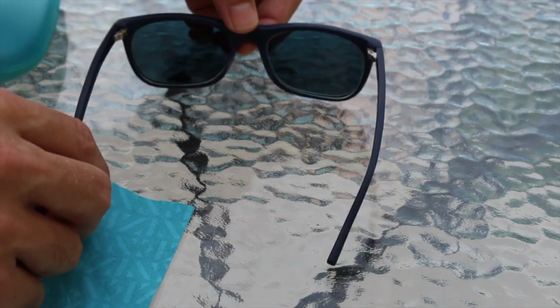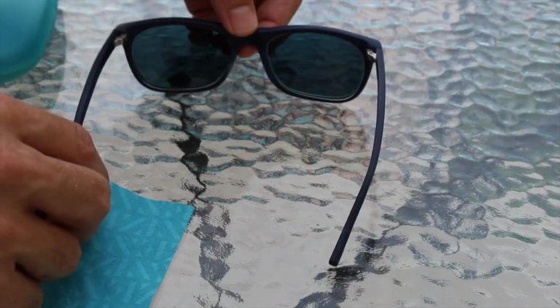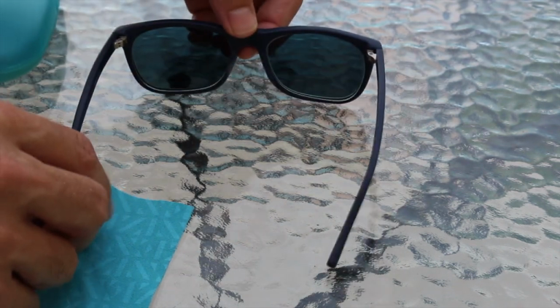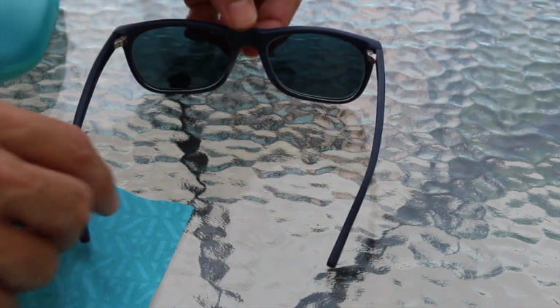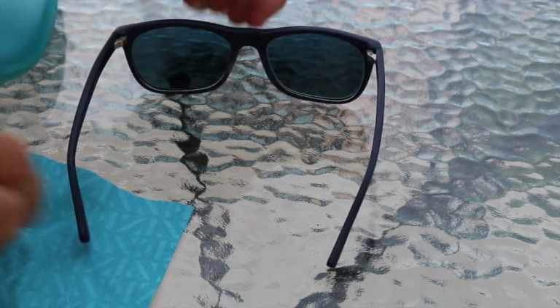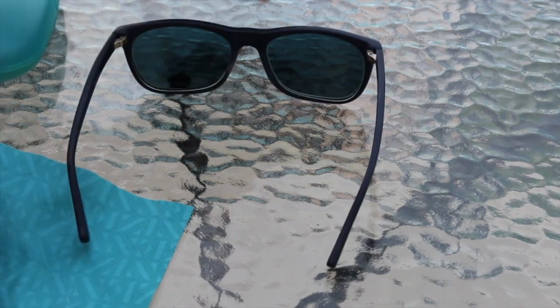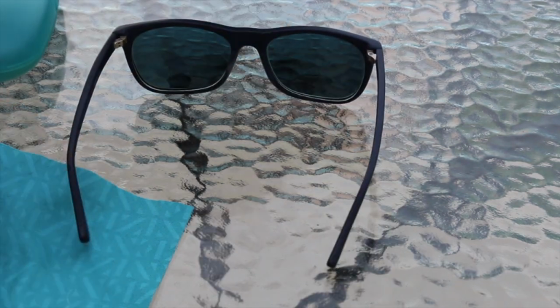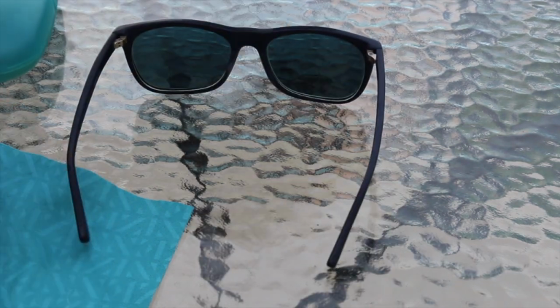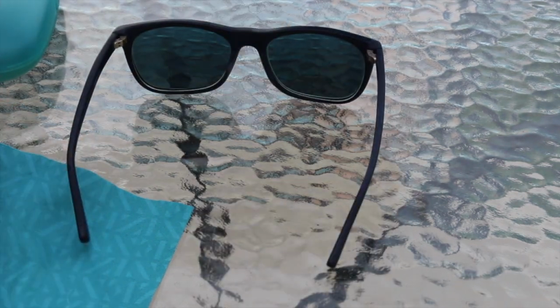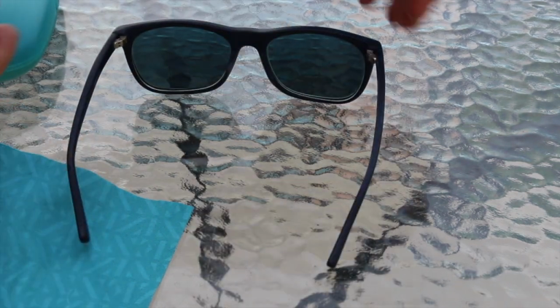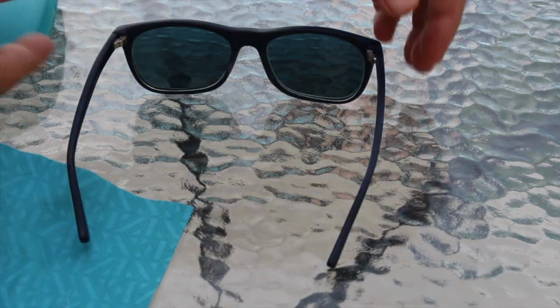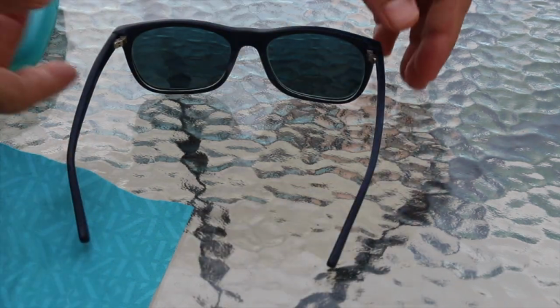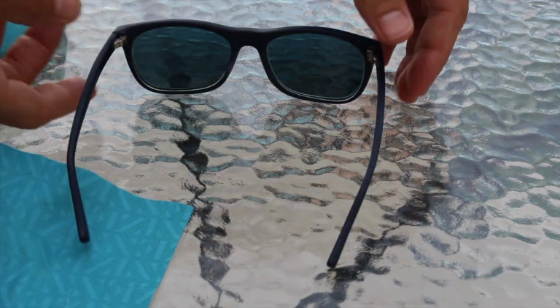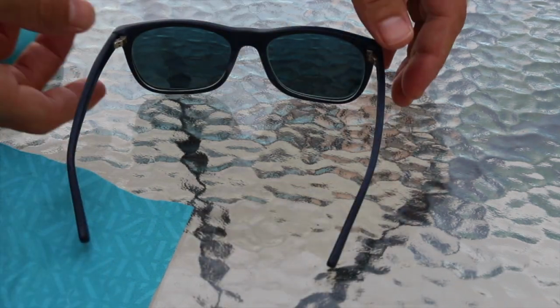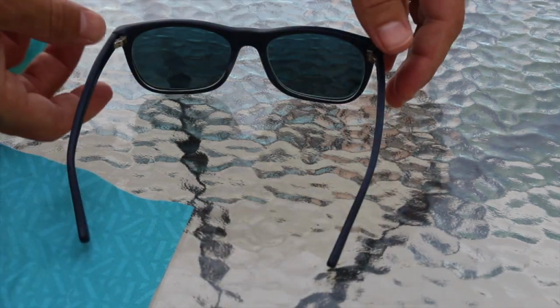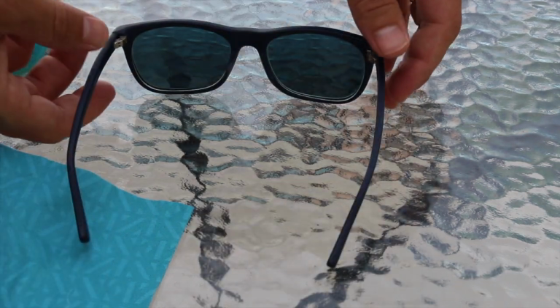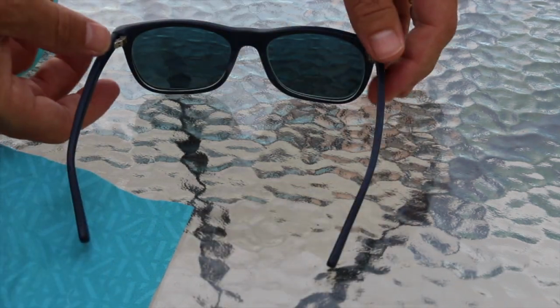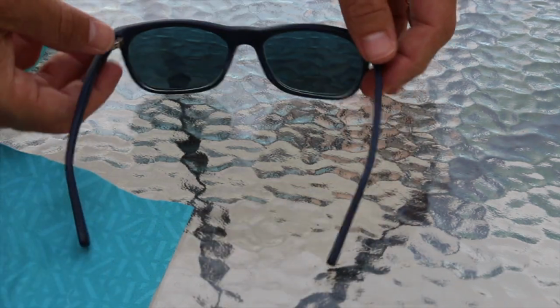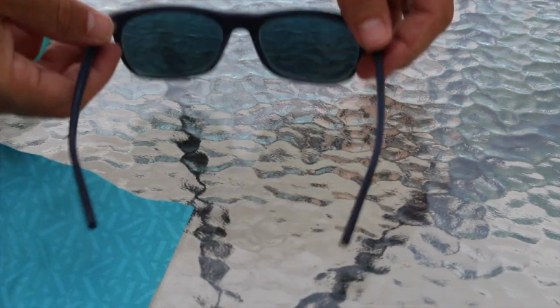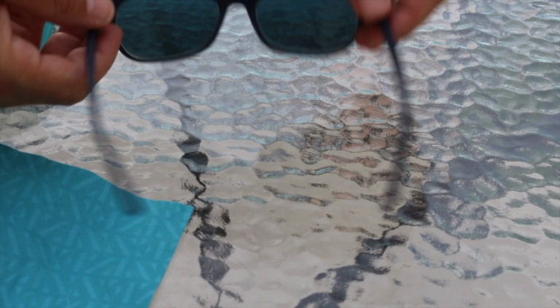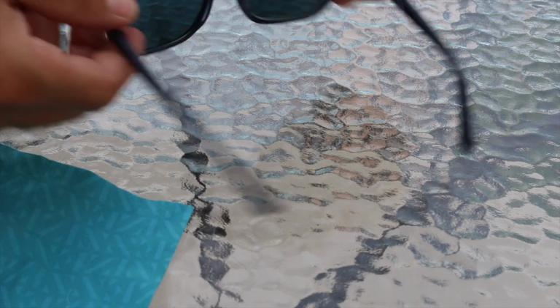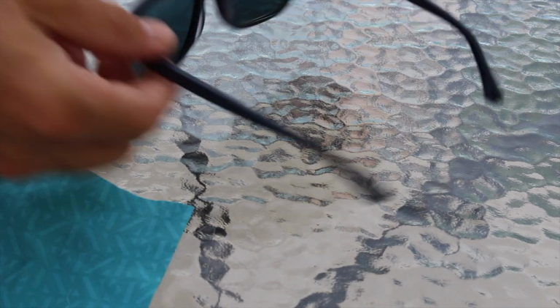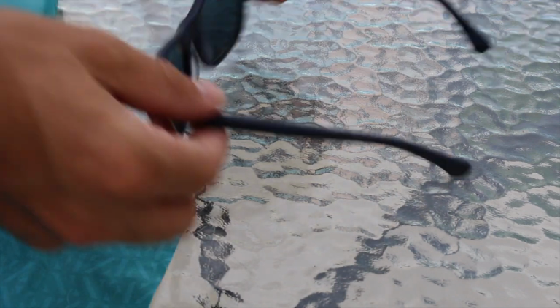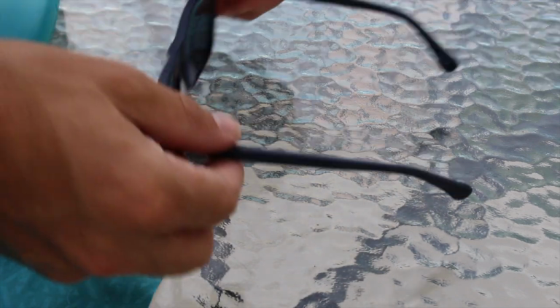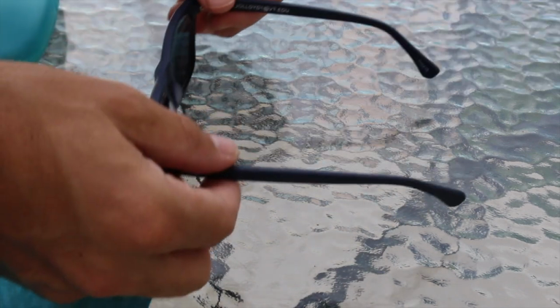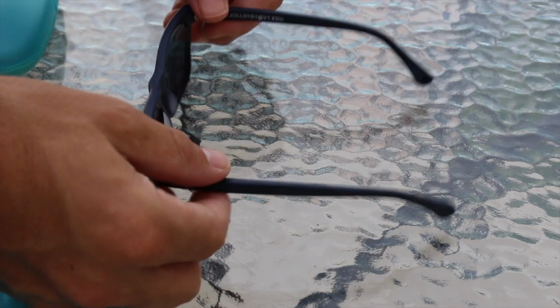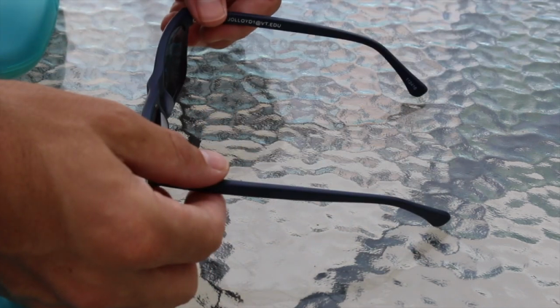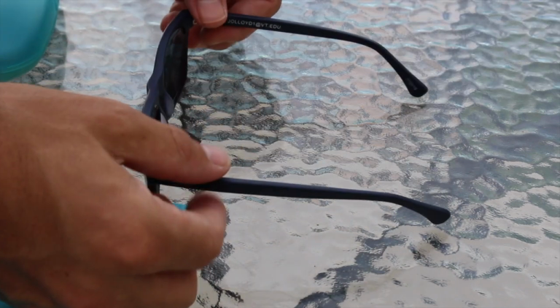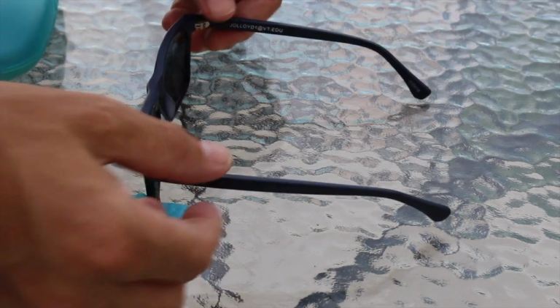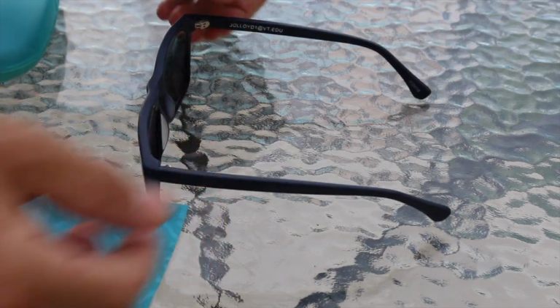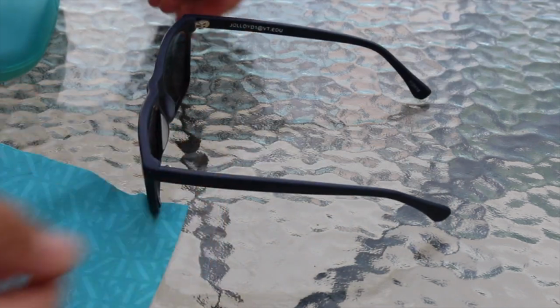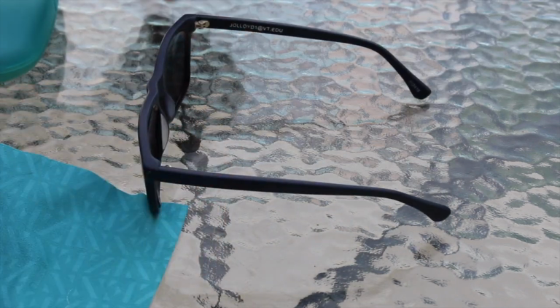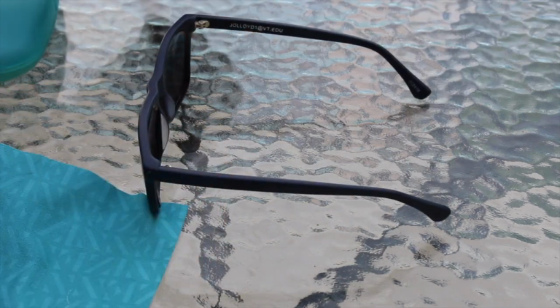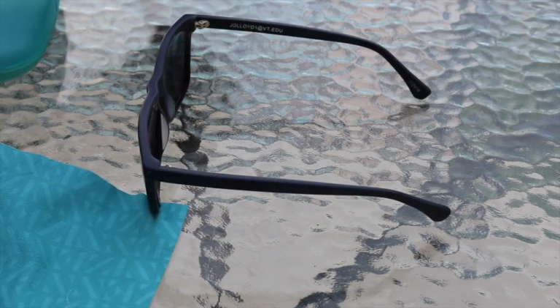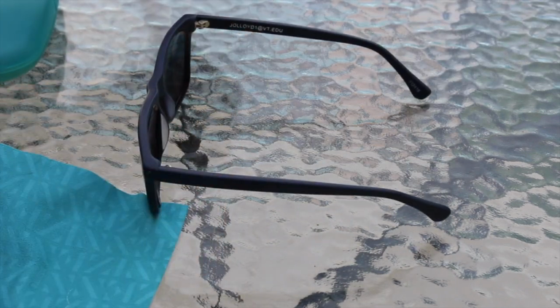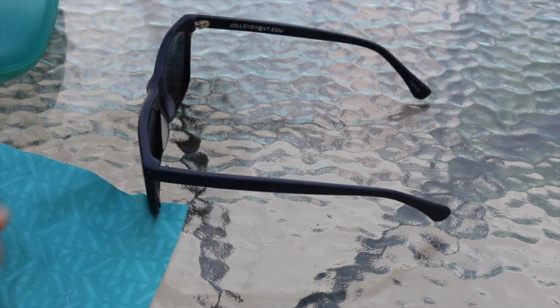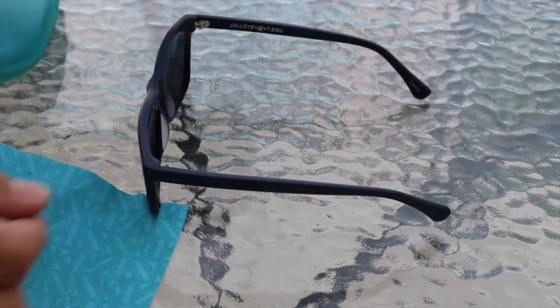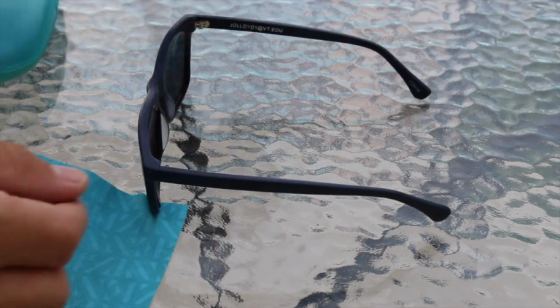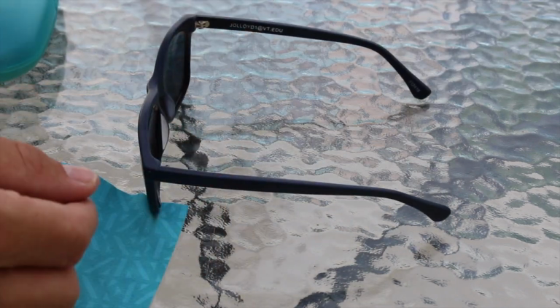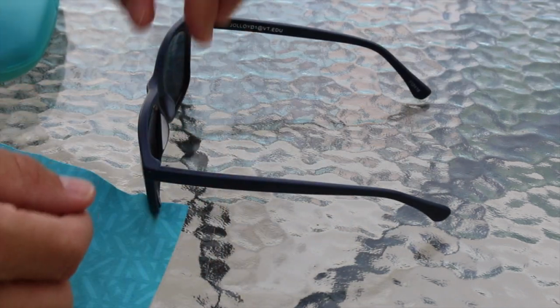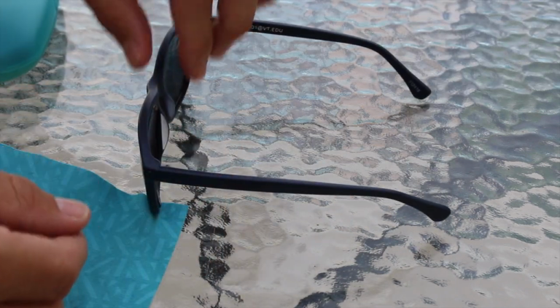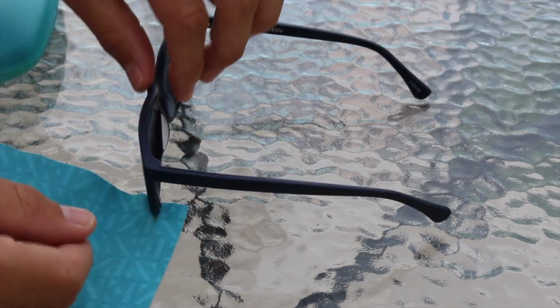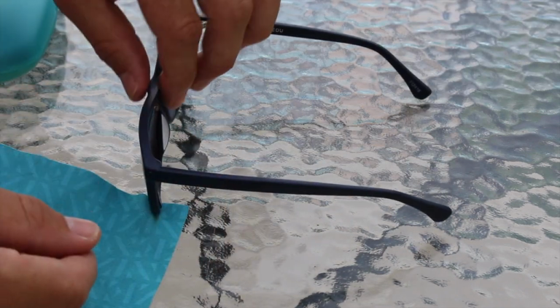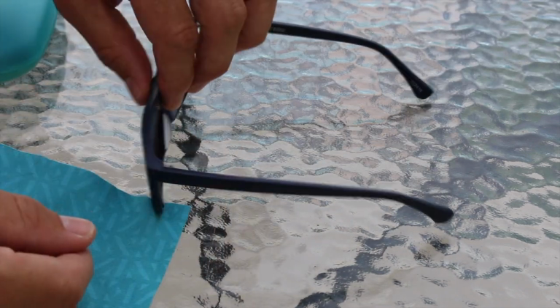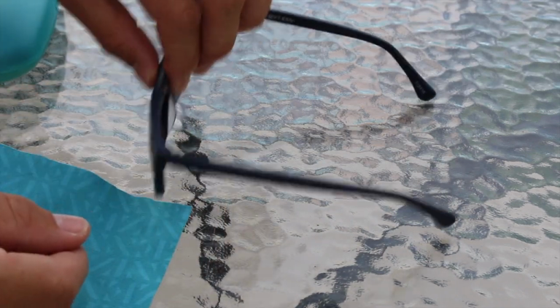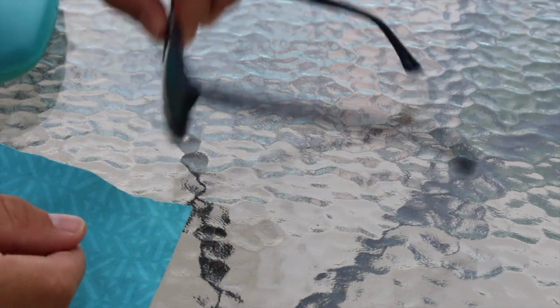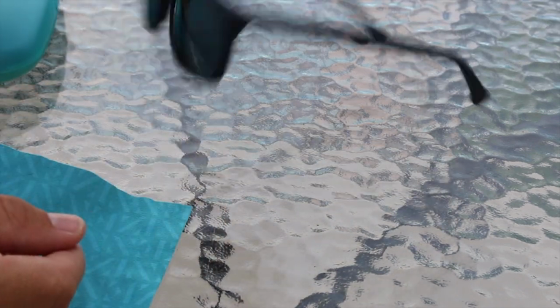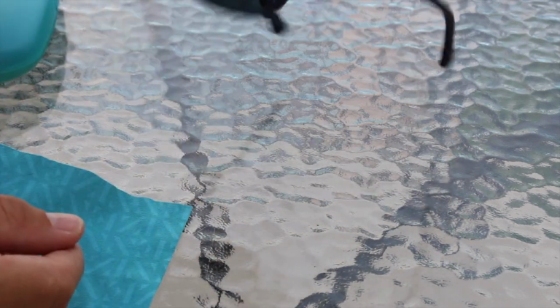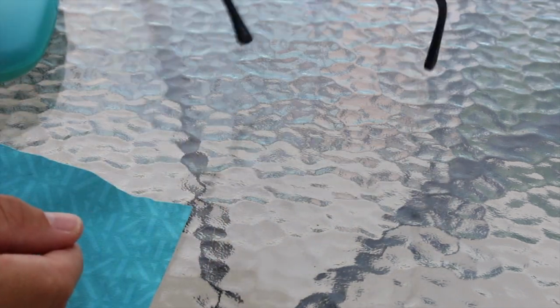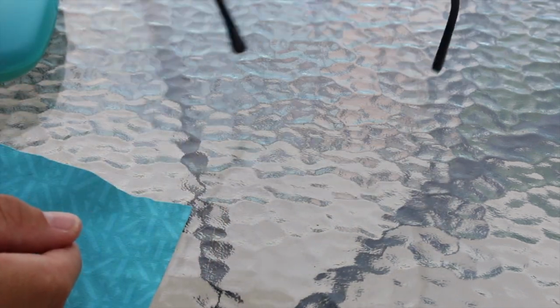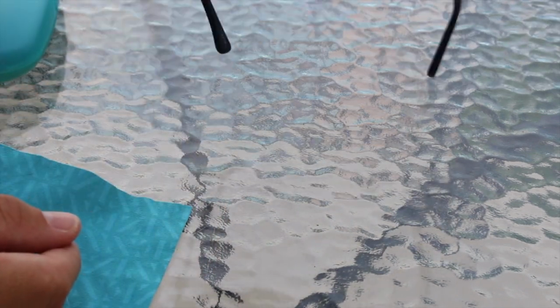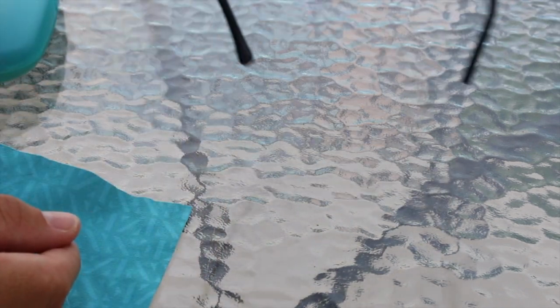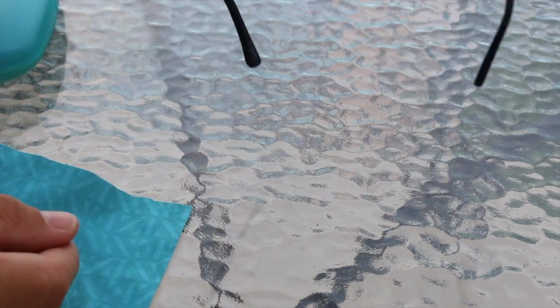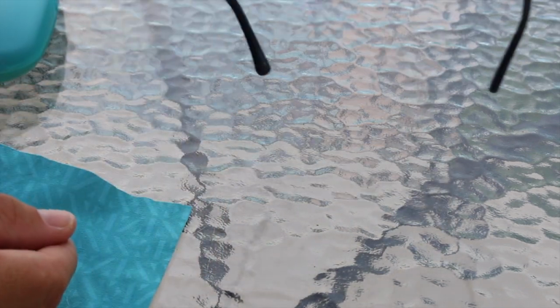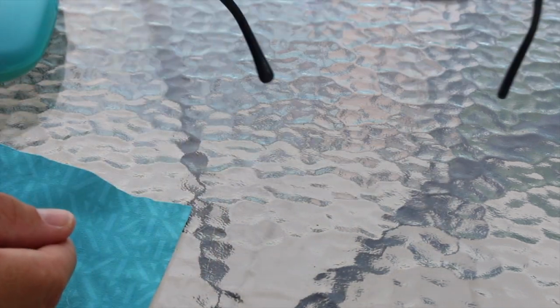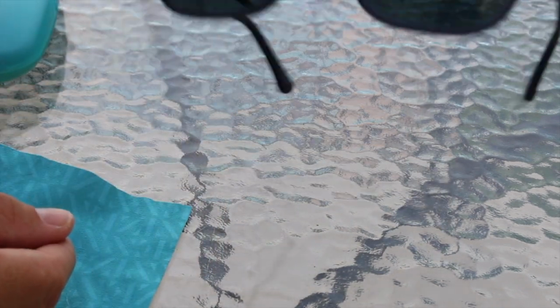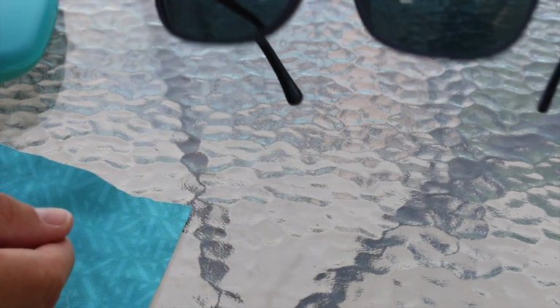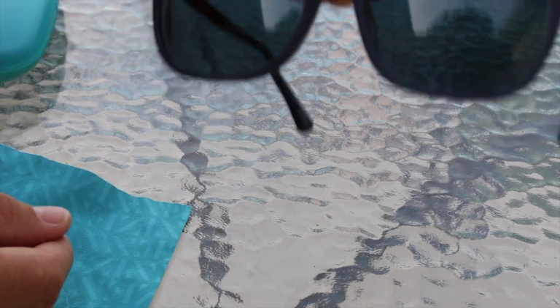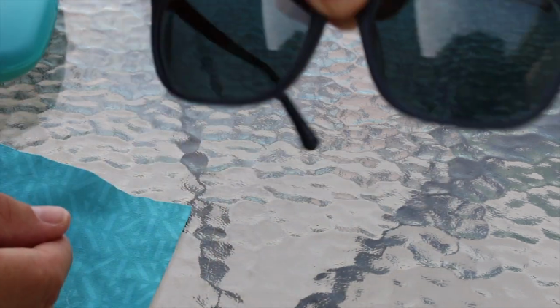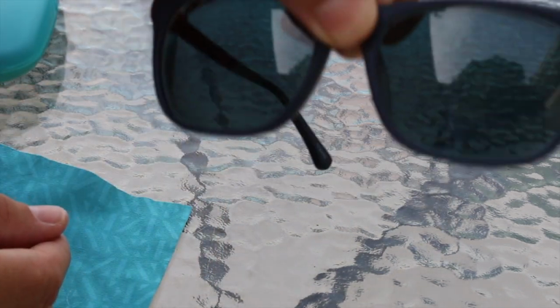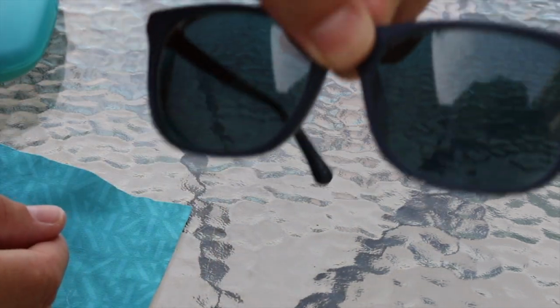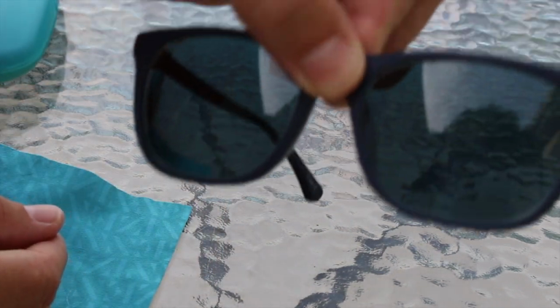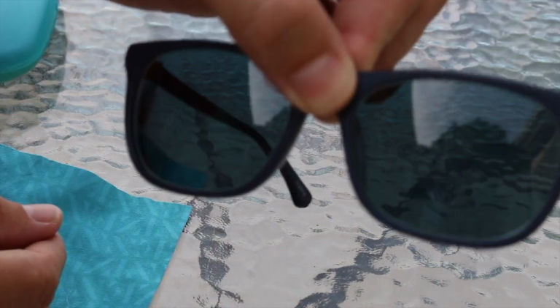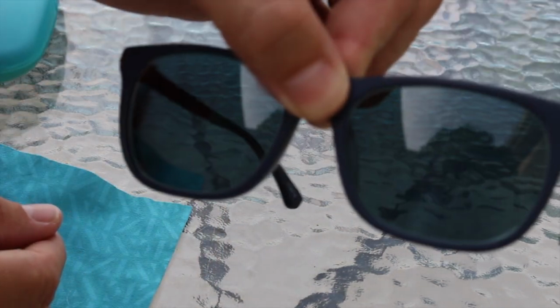I went with a blue frame. In my opinion it's not as bright as the blue shown on the Zany site, and that's a really good thing.